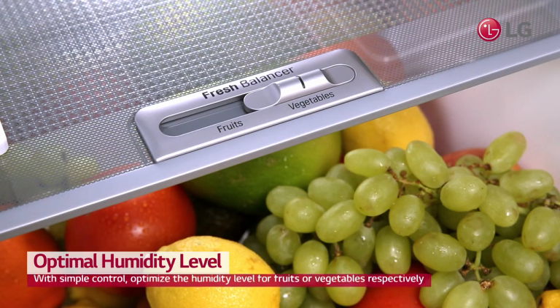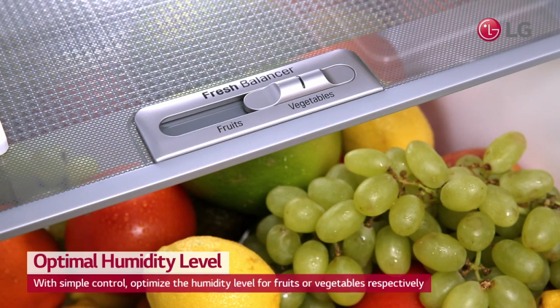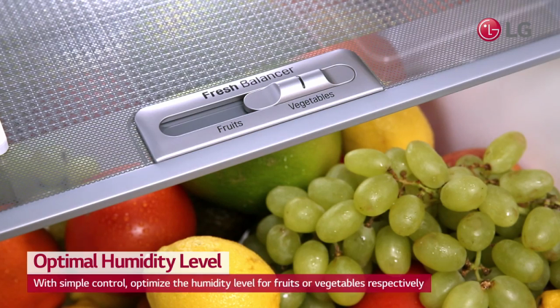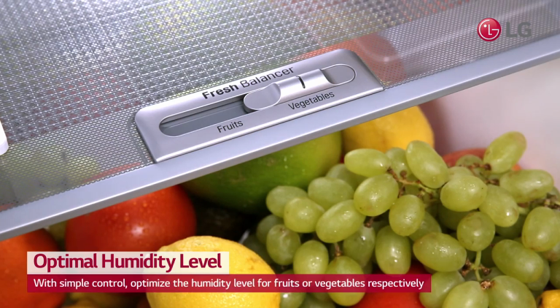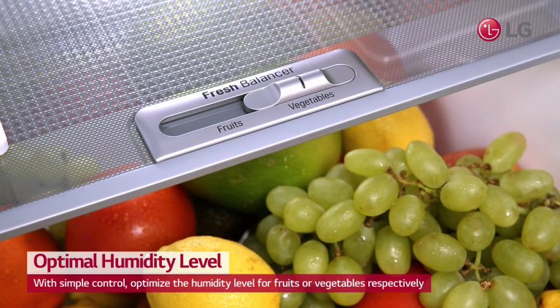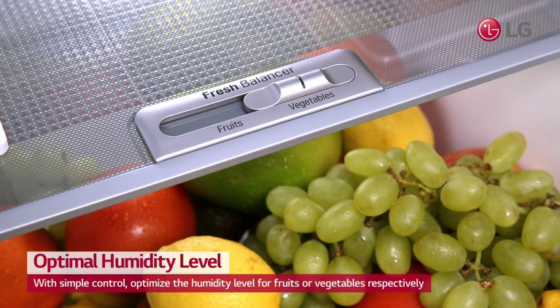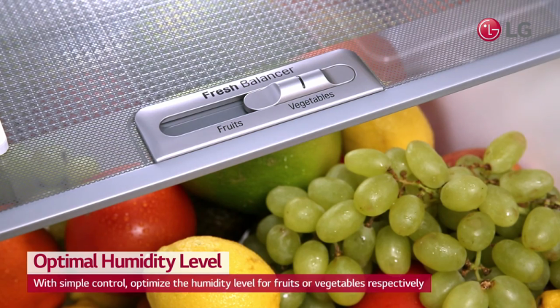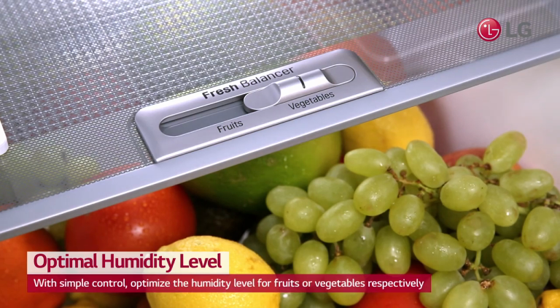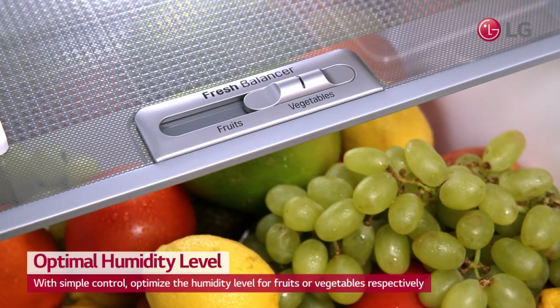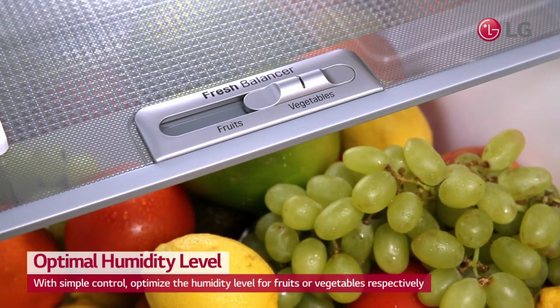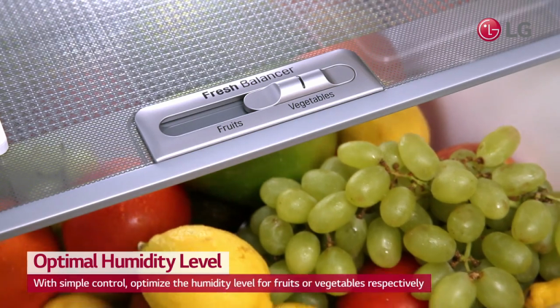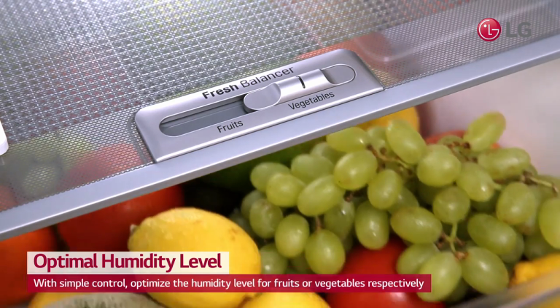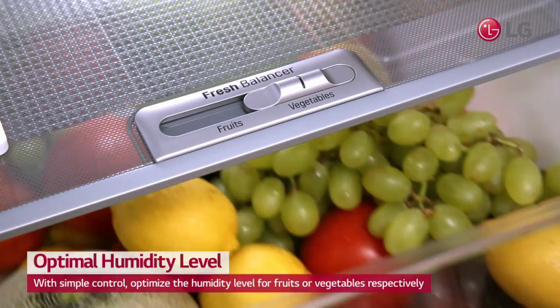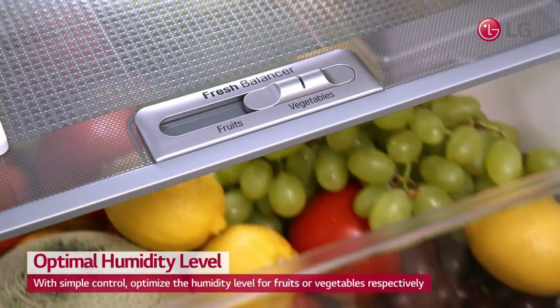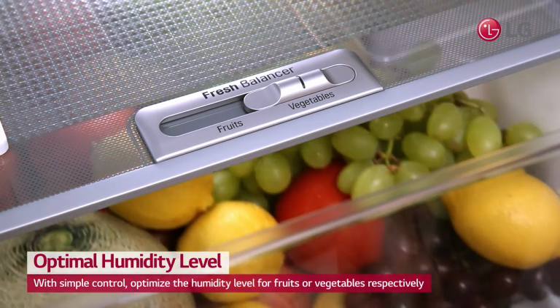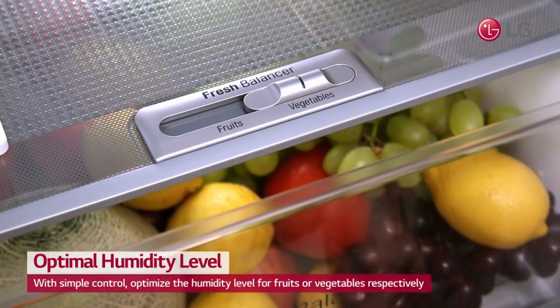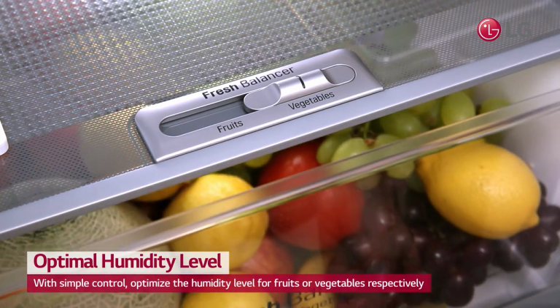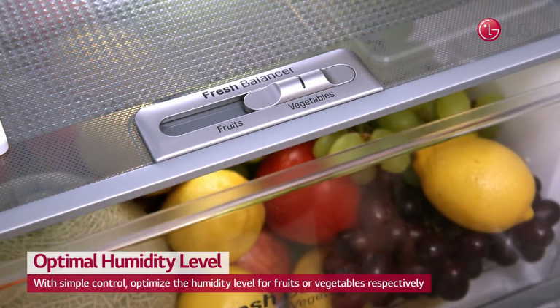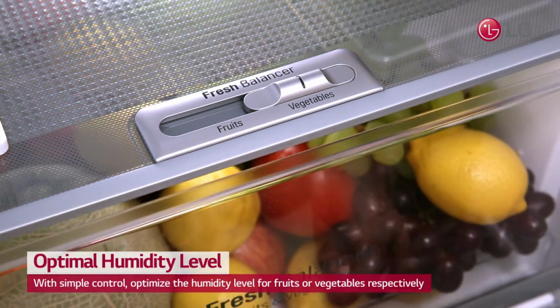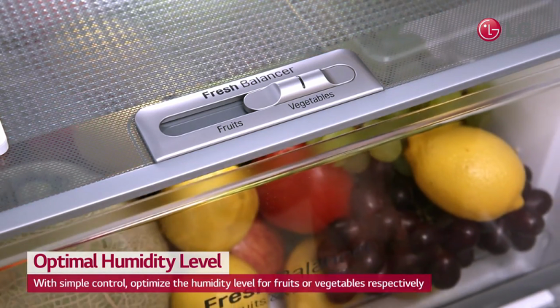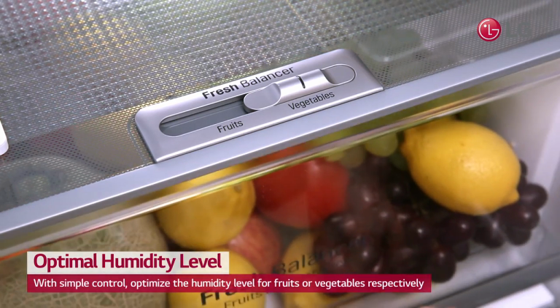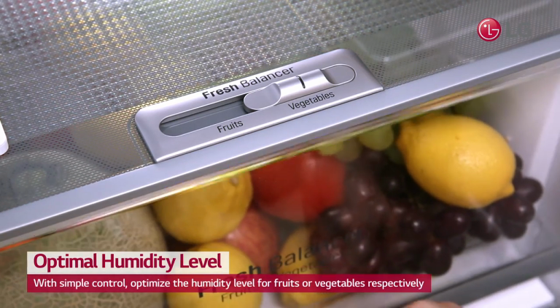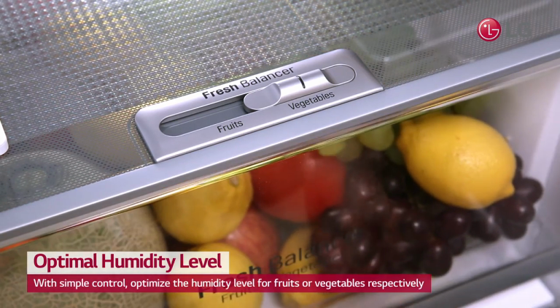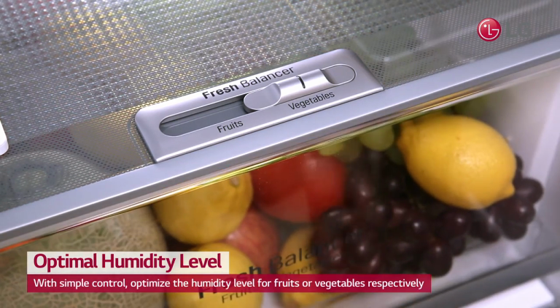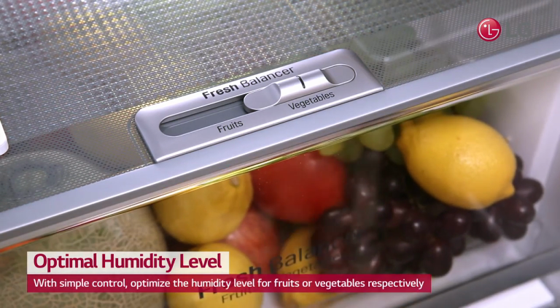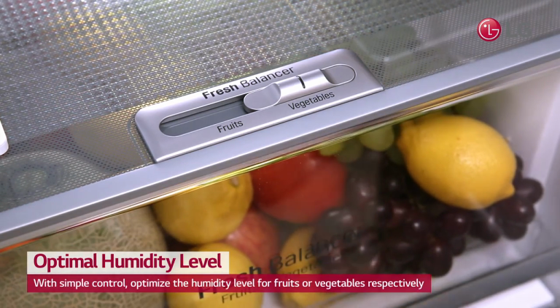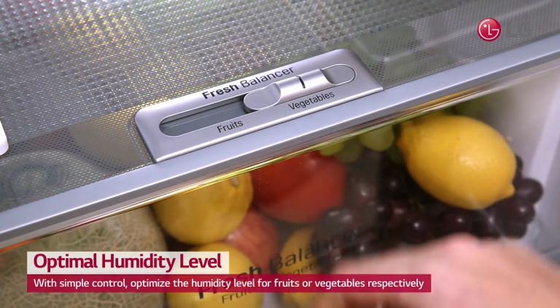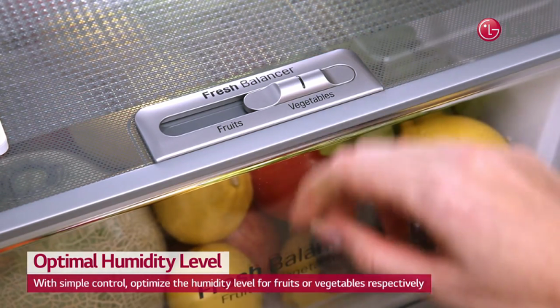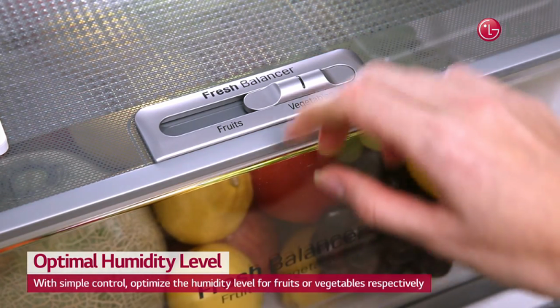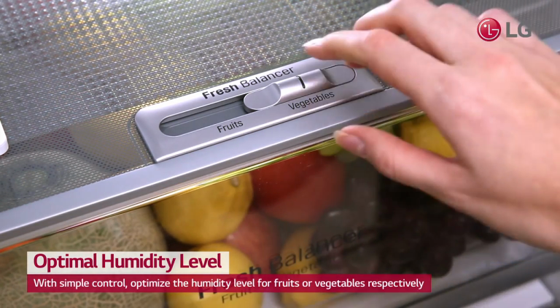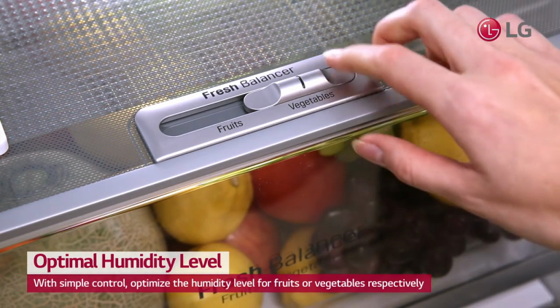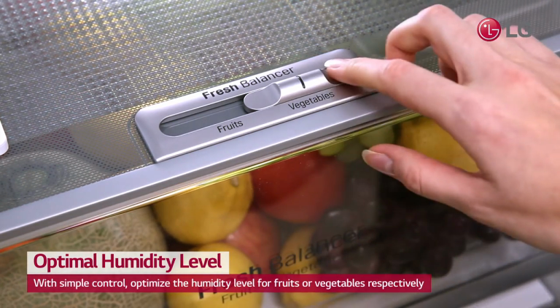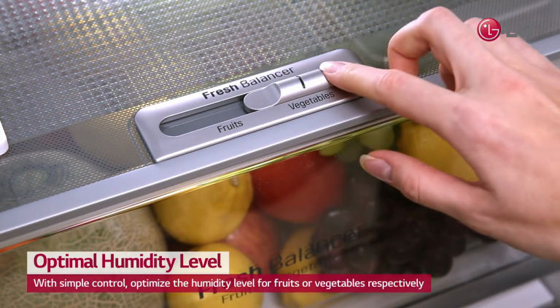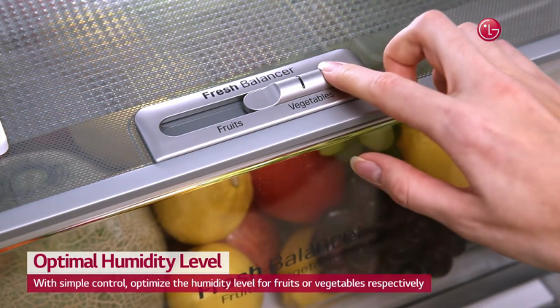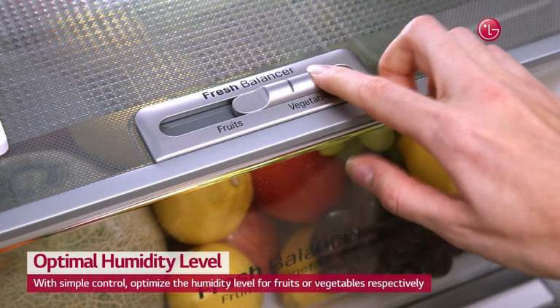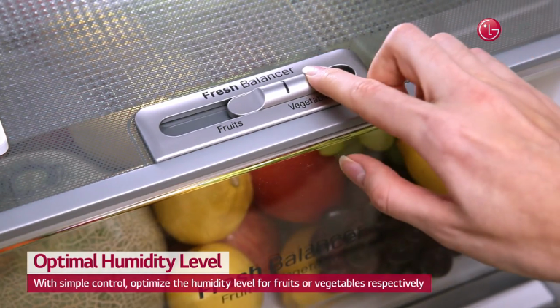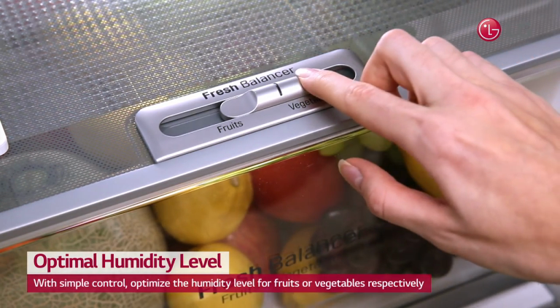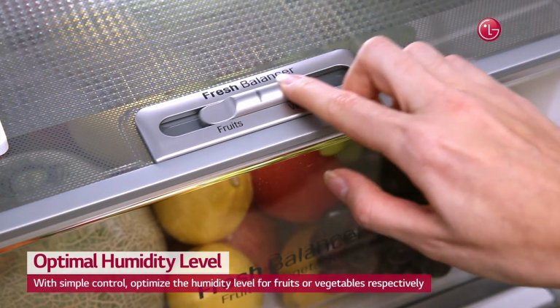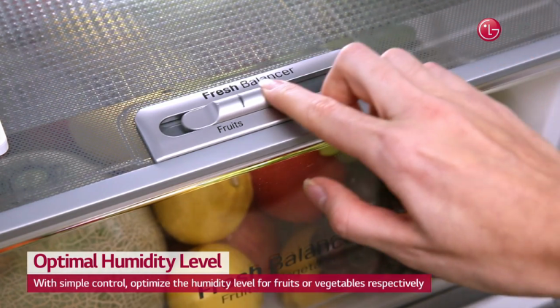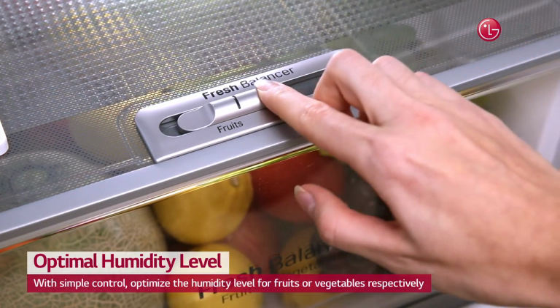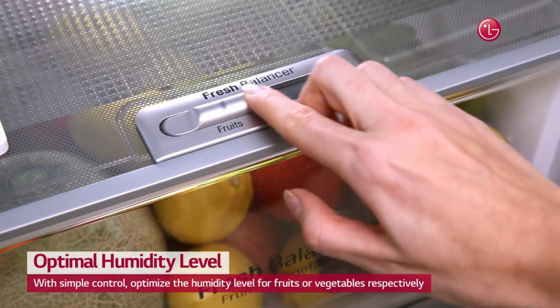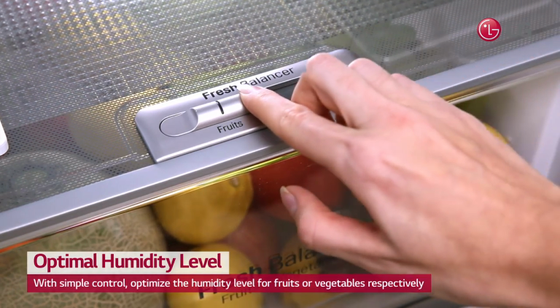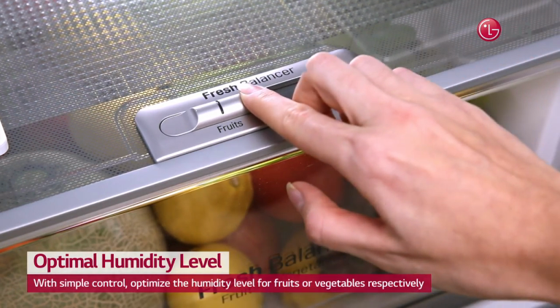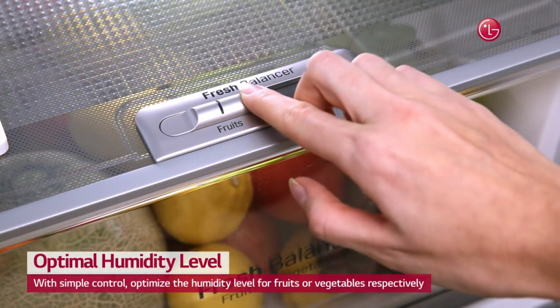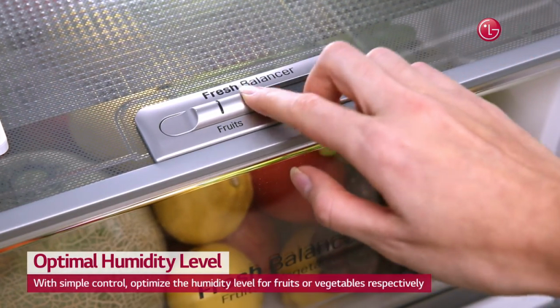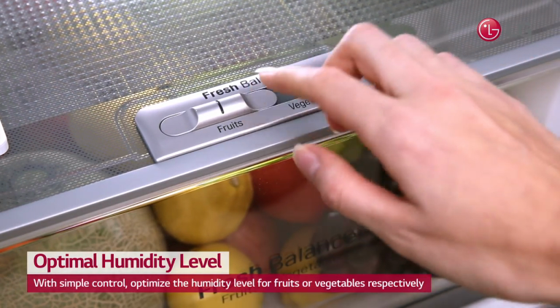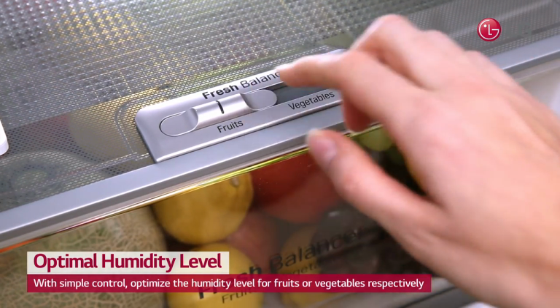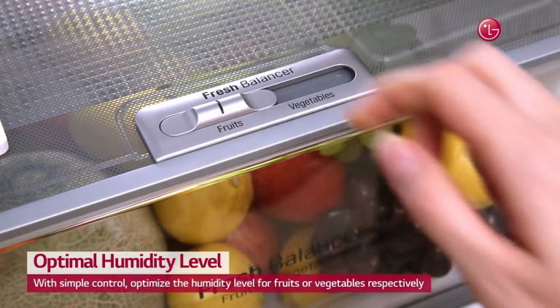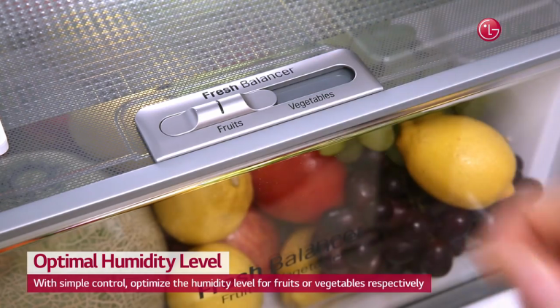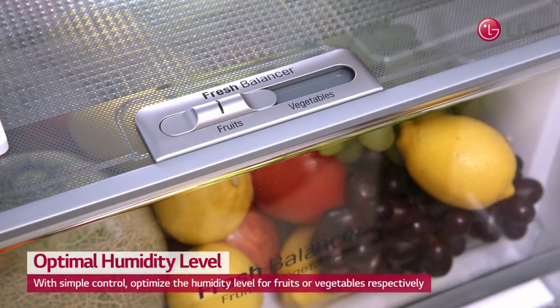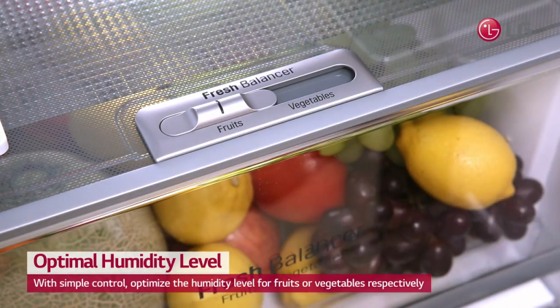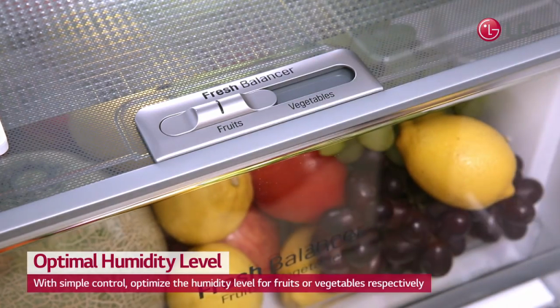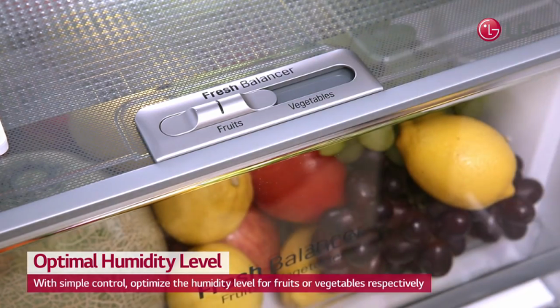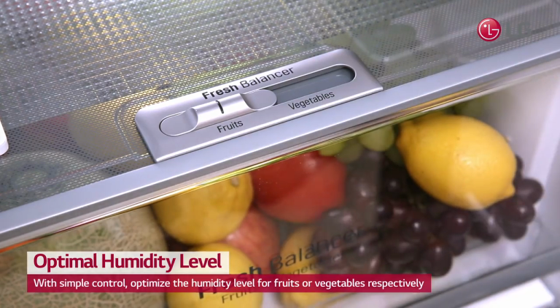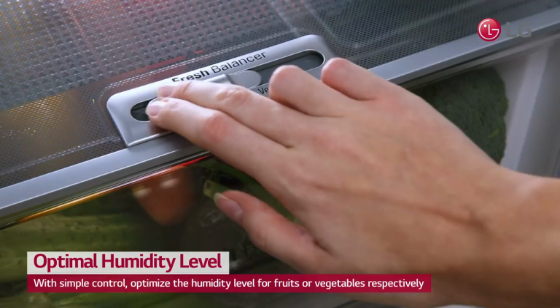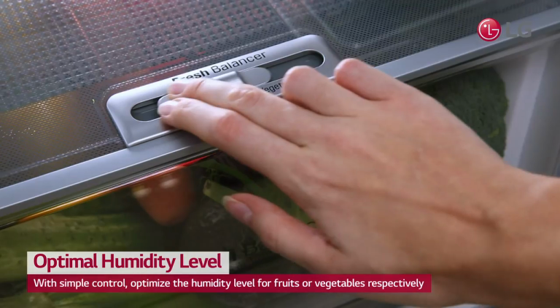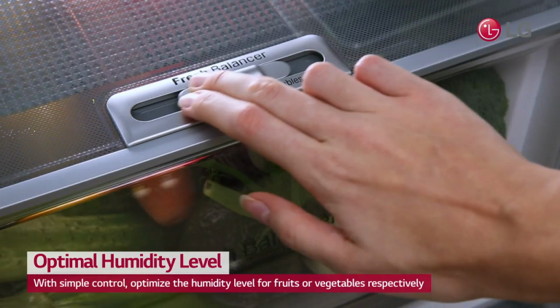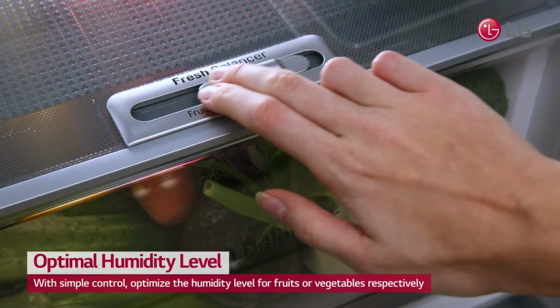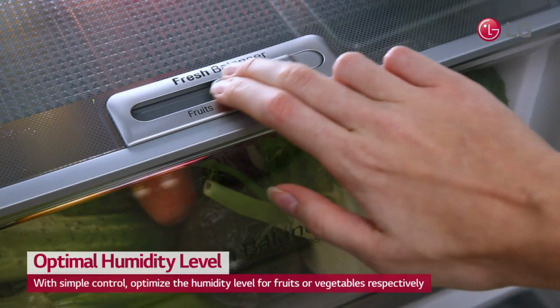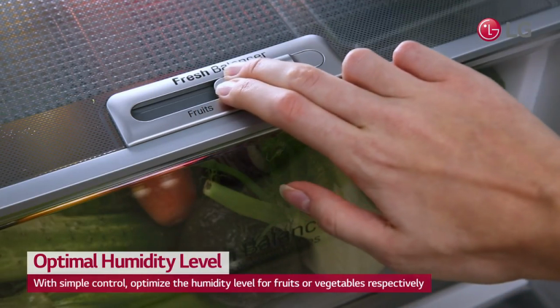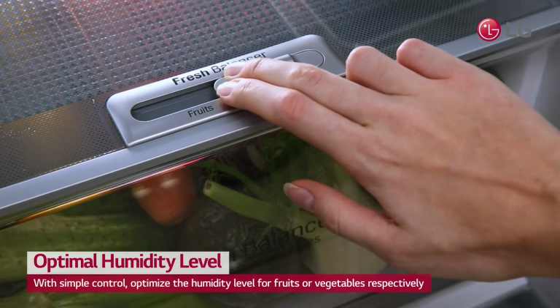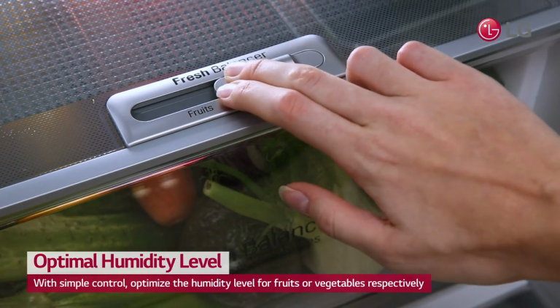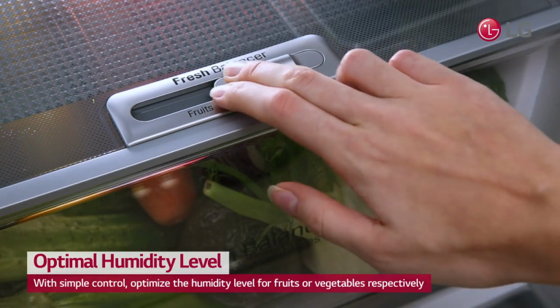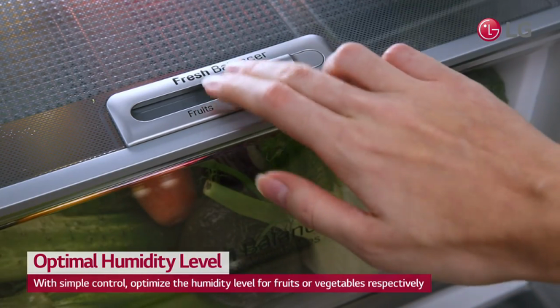LG's Fresh Balancer uses a simple switch to regulate humidity levels for either fruits or vegetables.